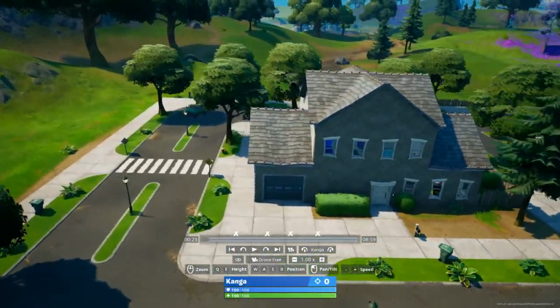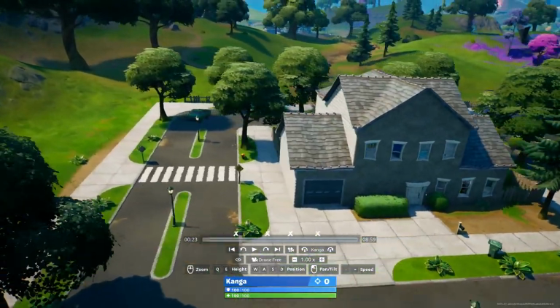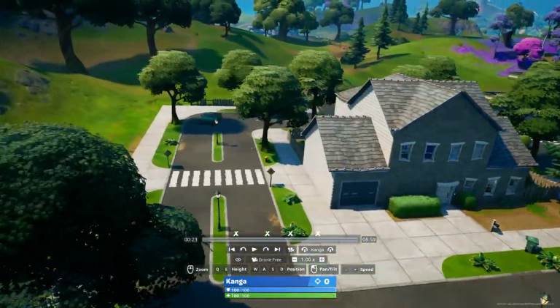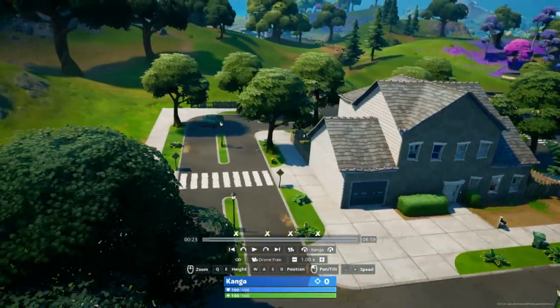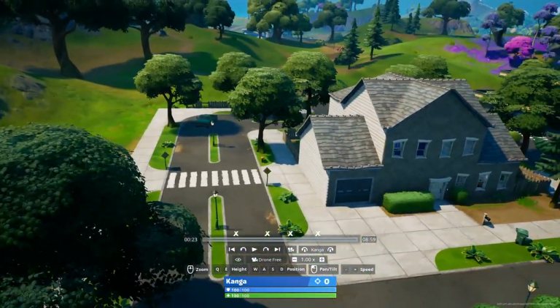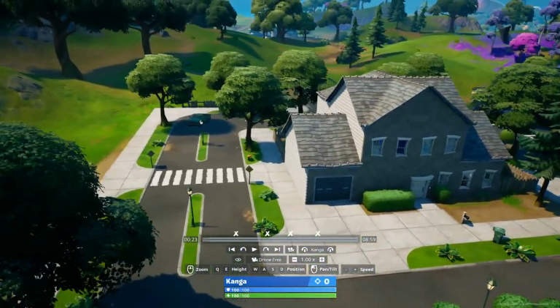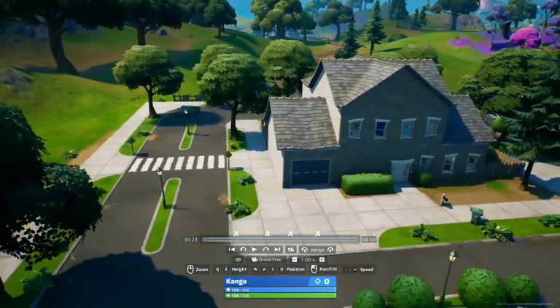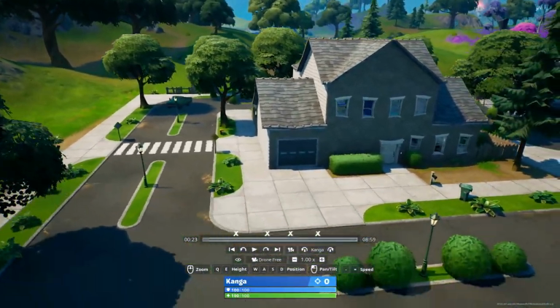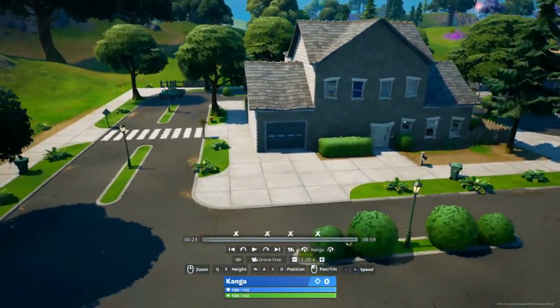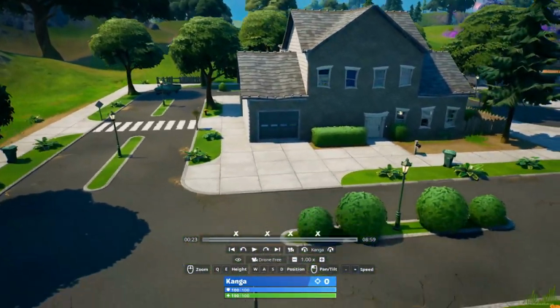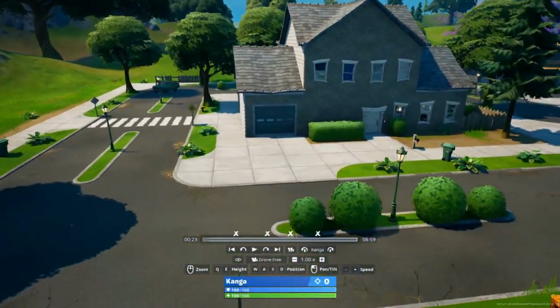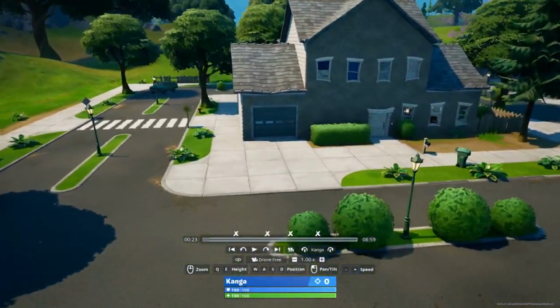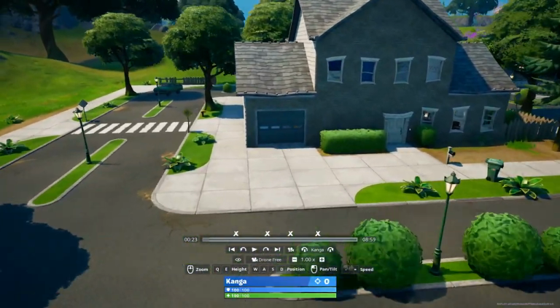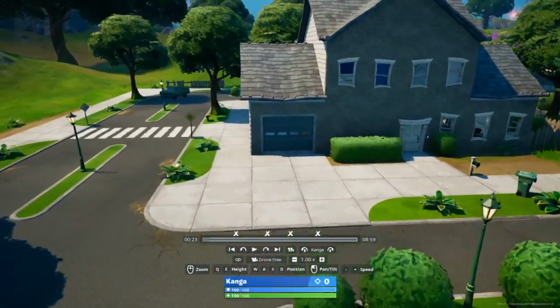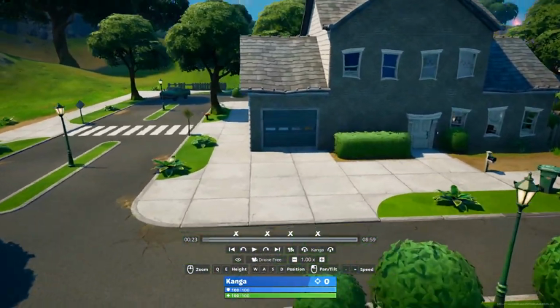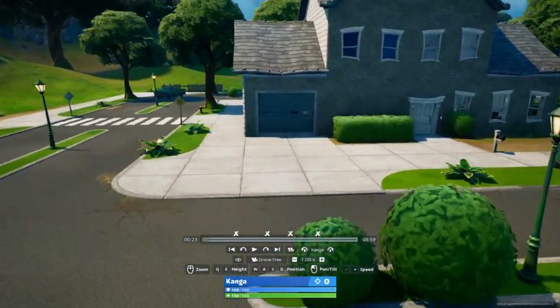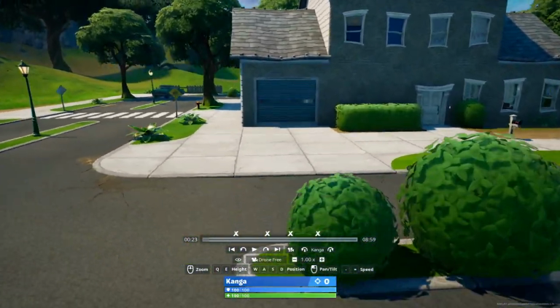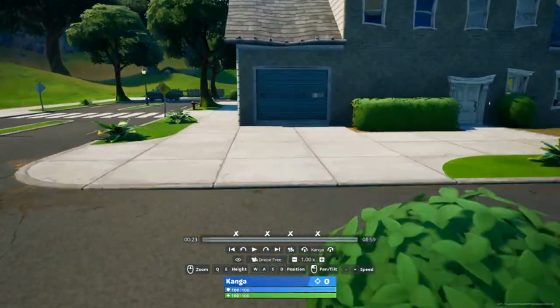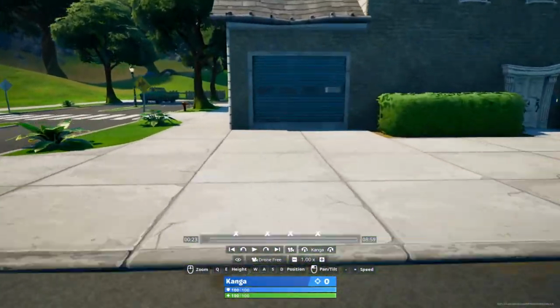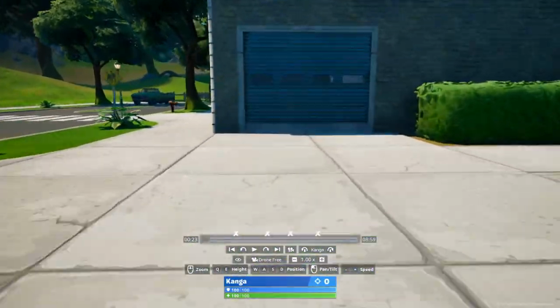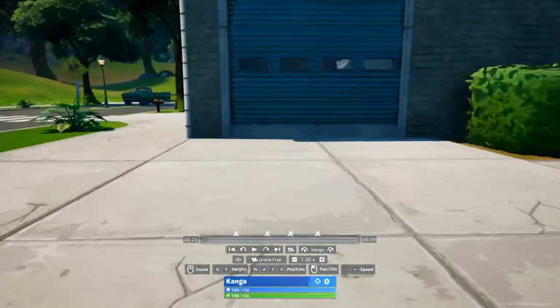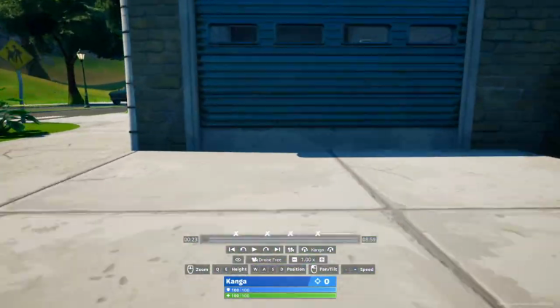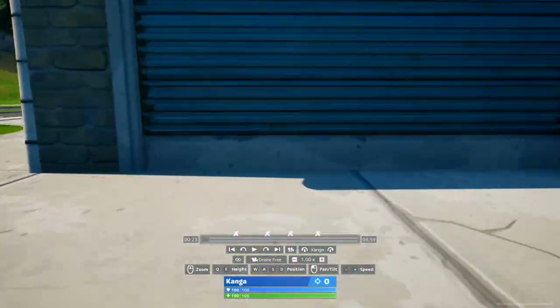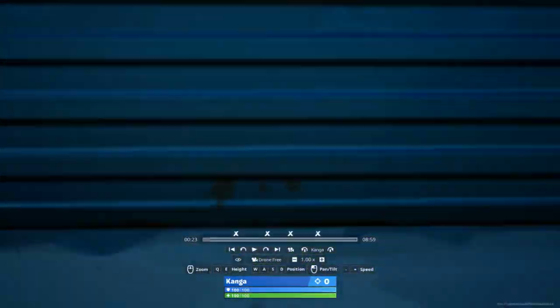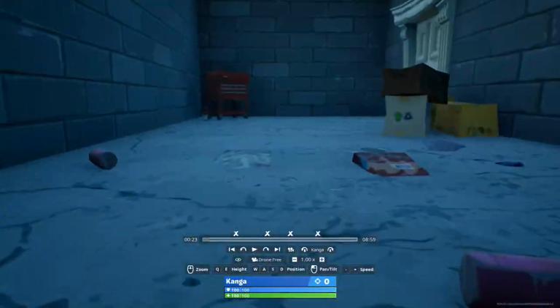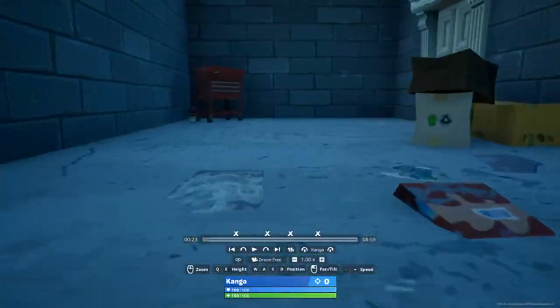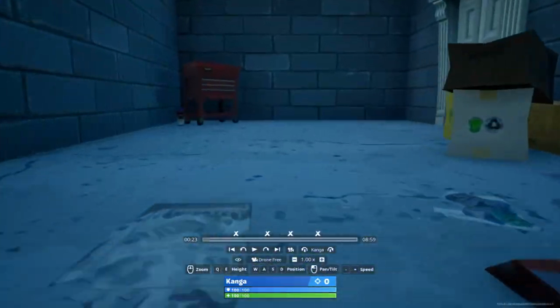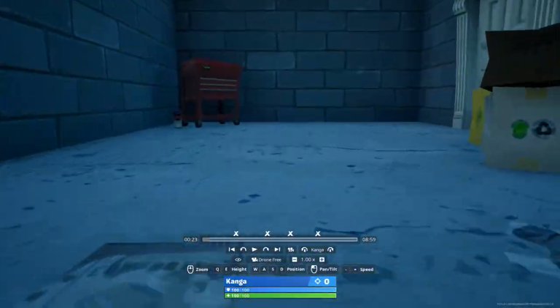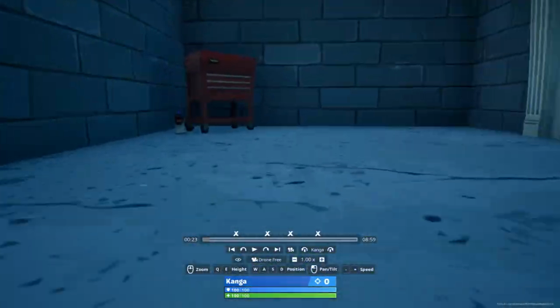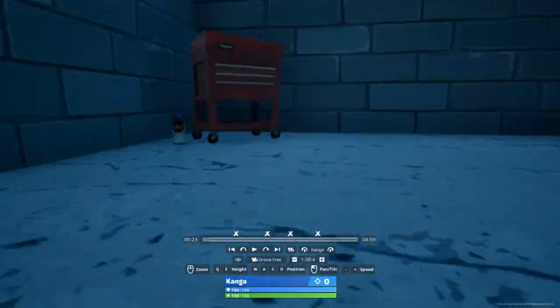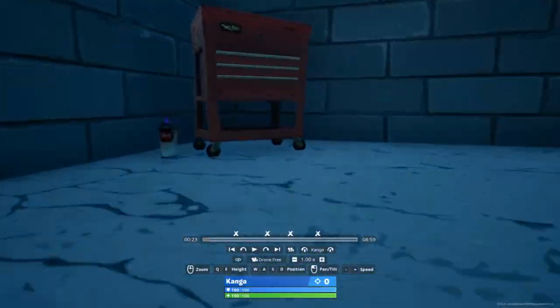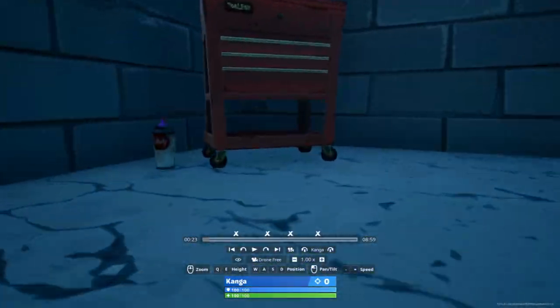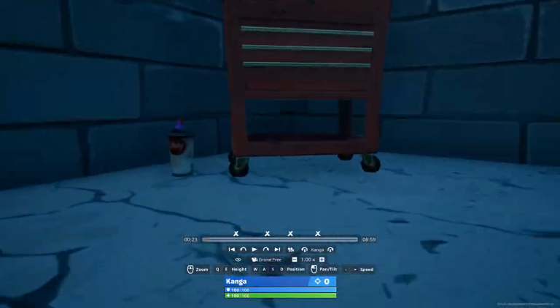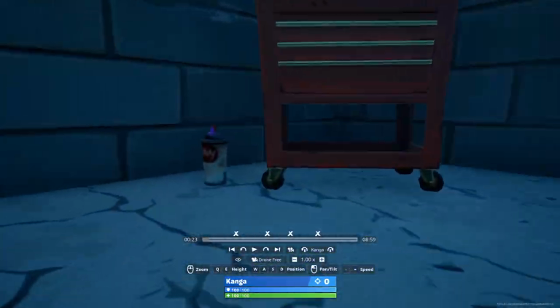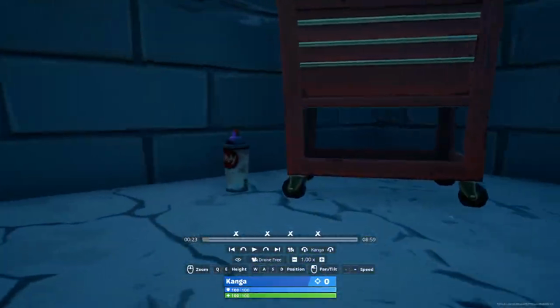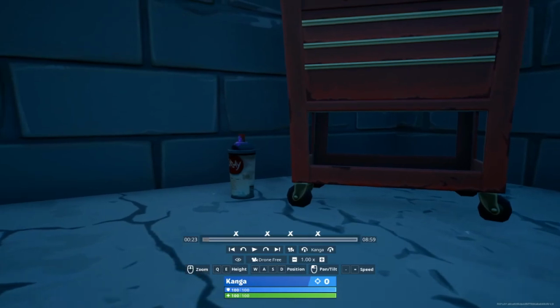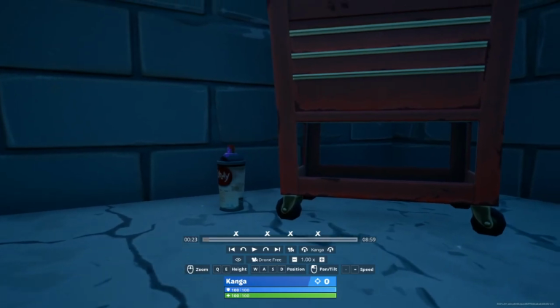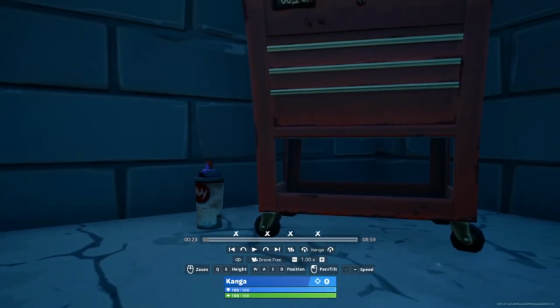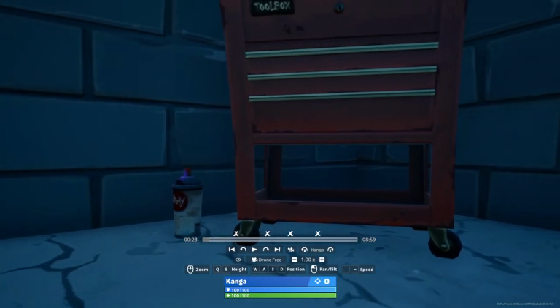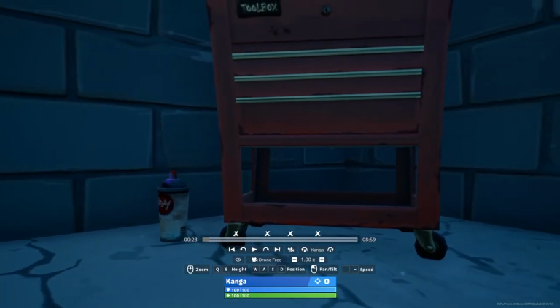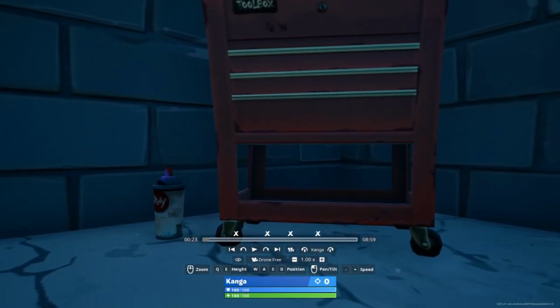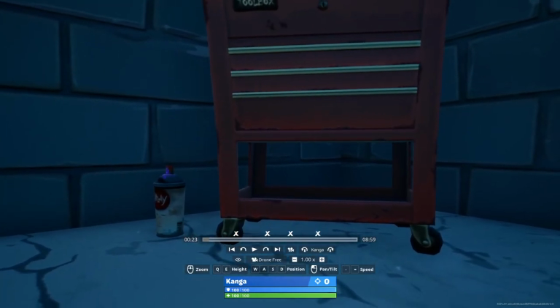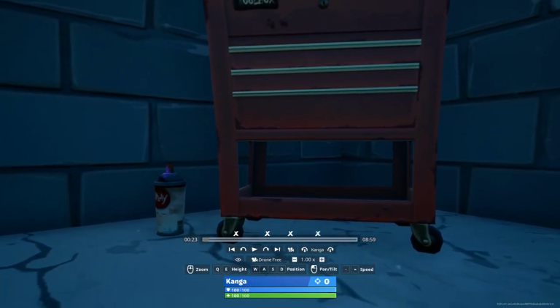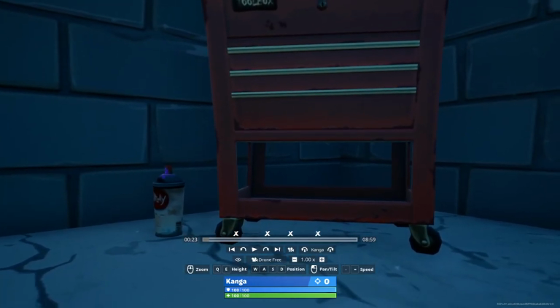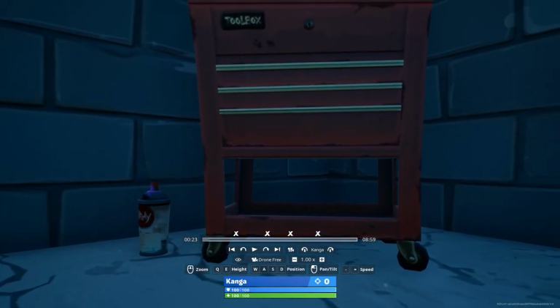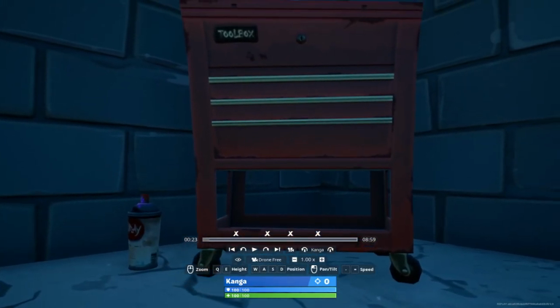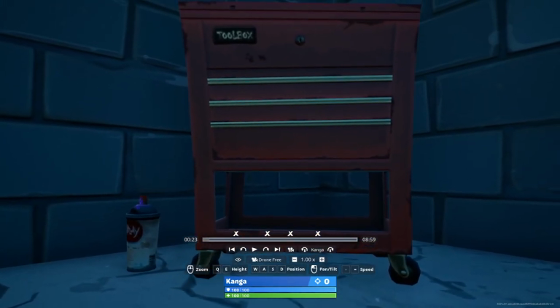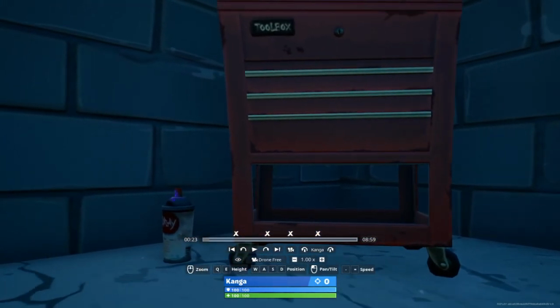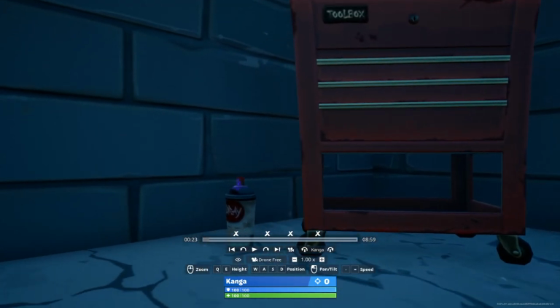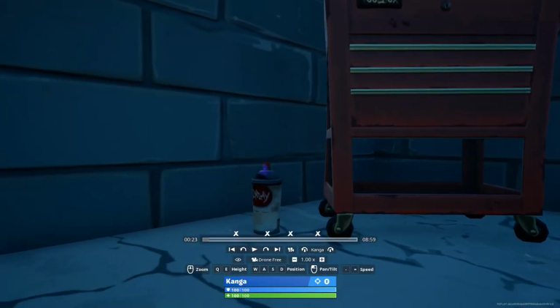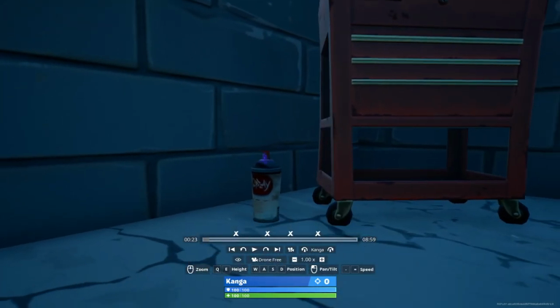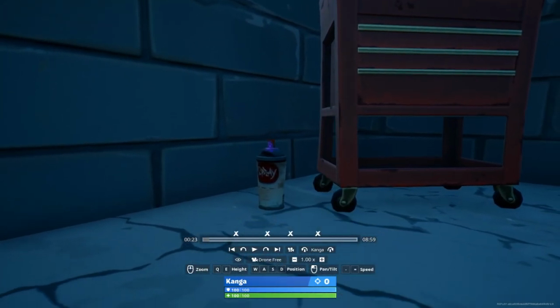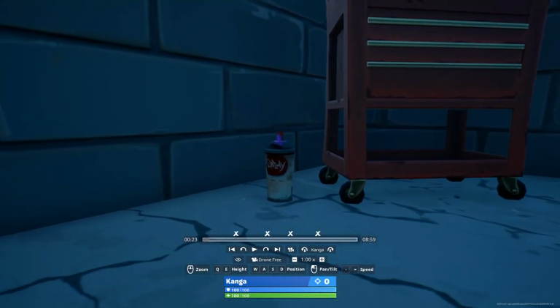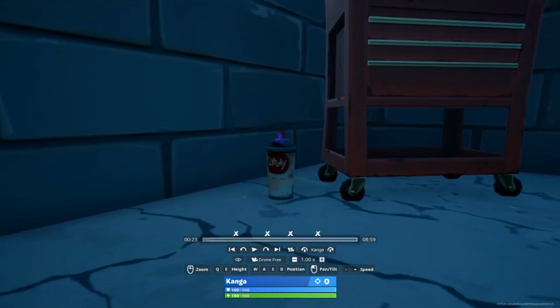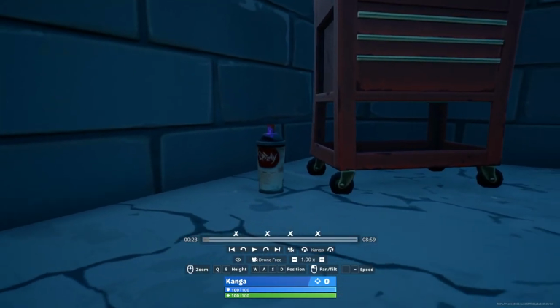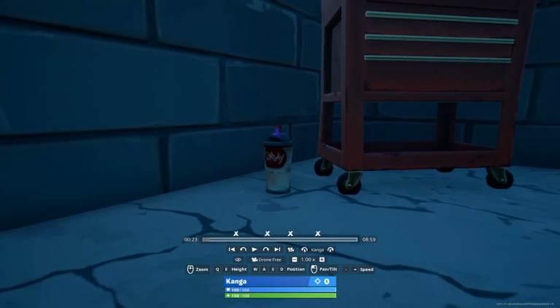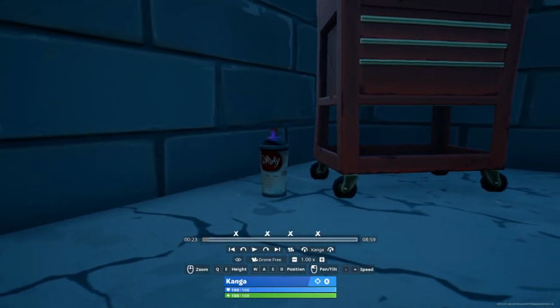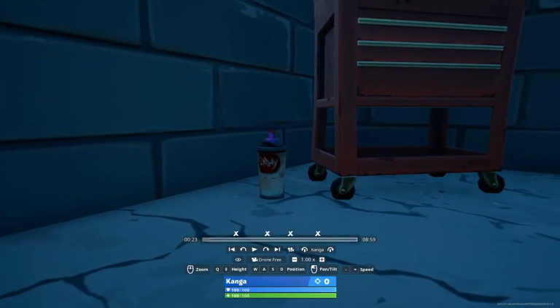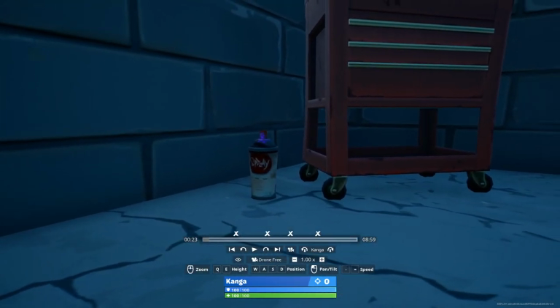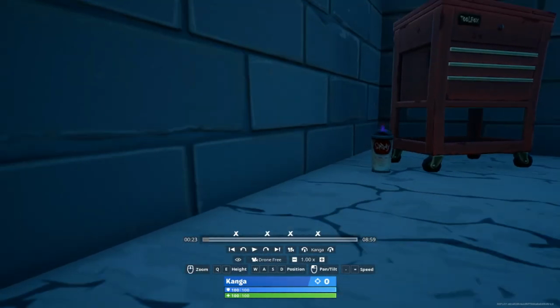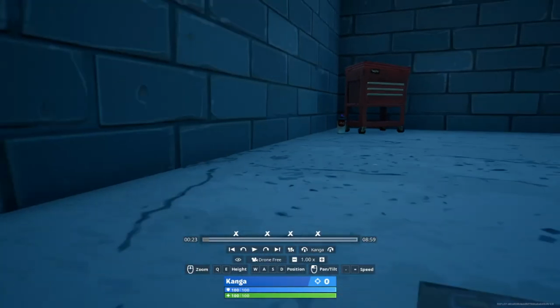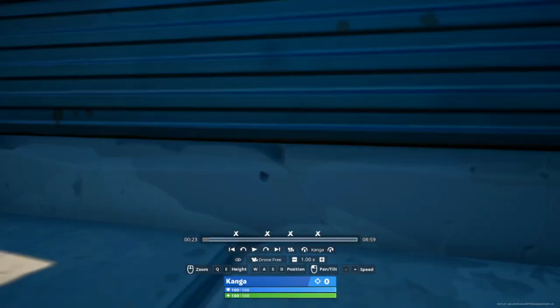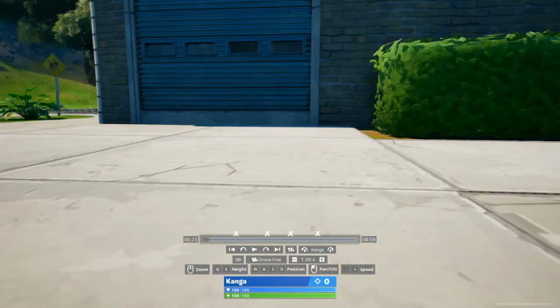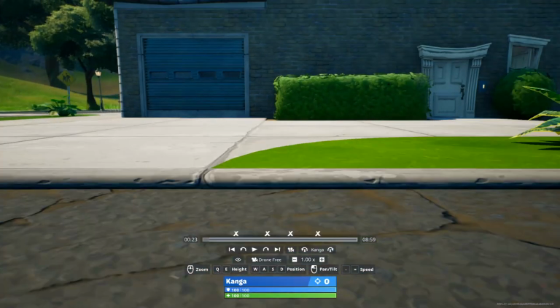Next up, on the northeast side, there's a dog house here, and then right in the garage next to this red toolbox is where the spray can is going to be.